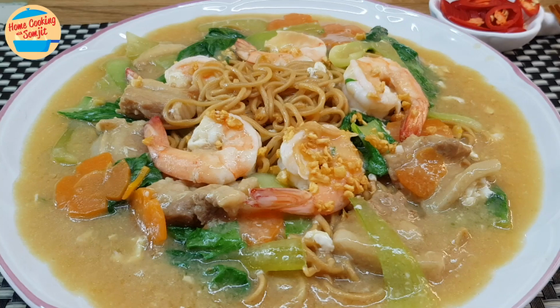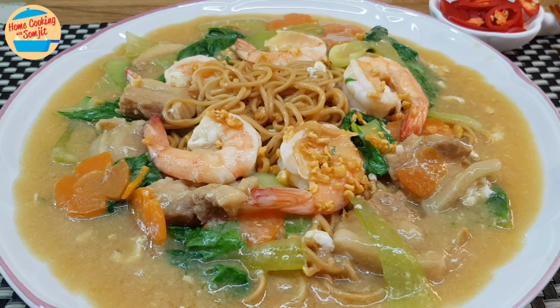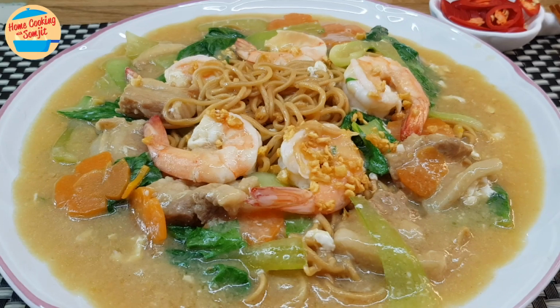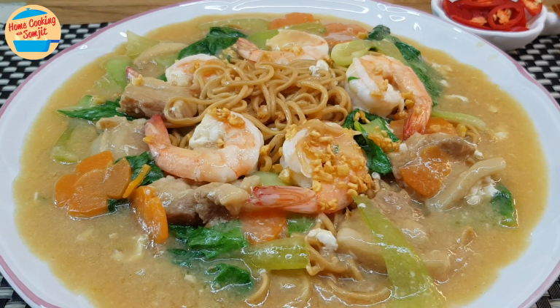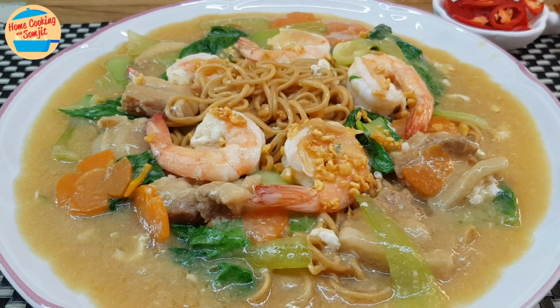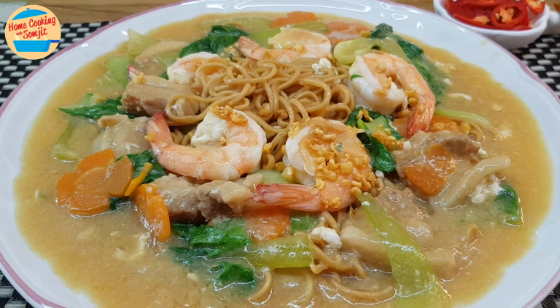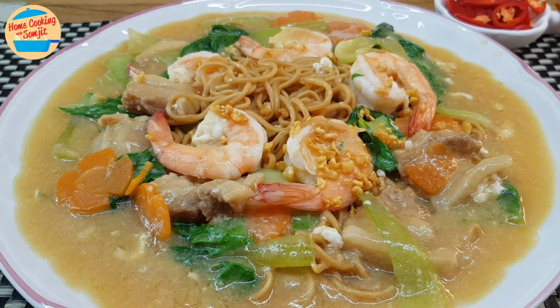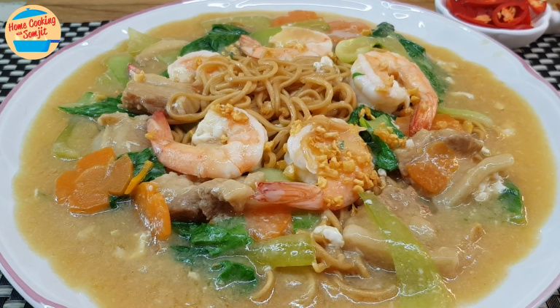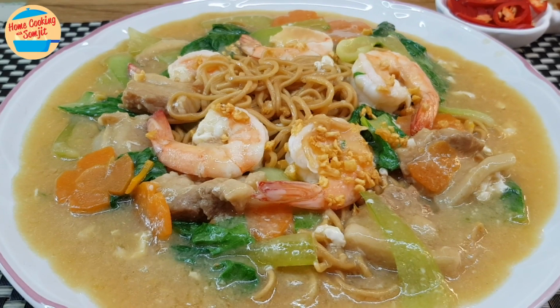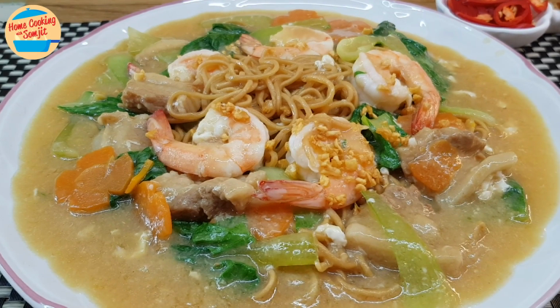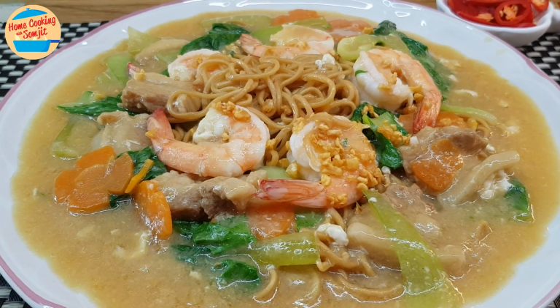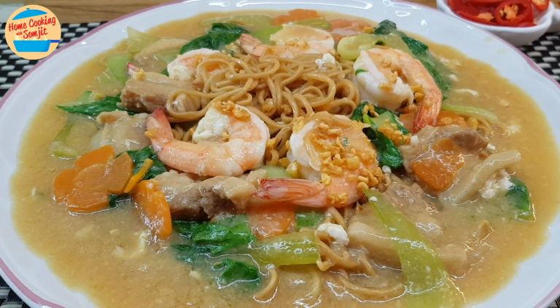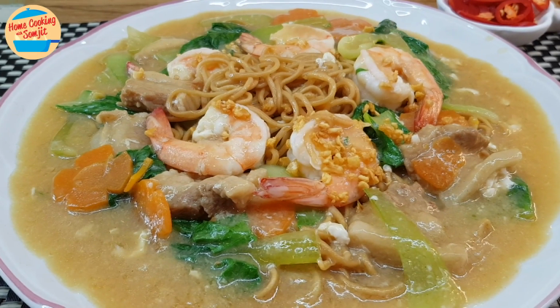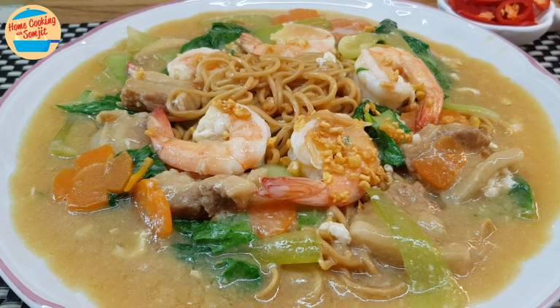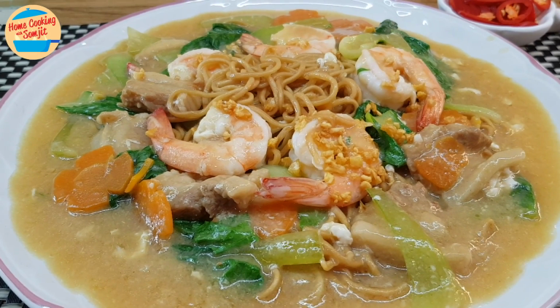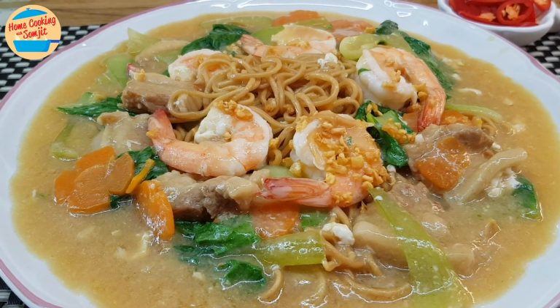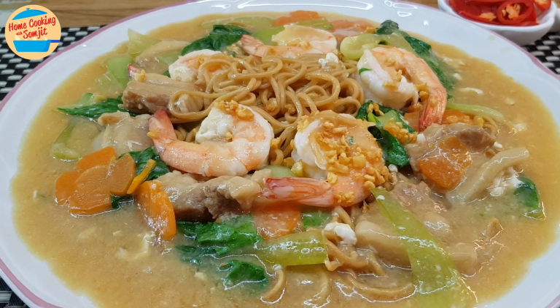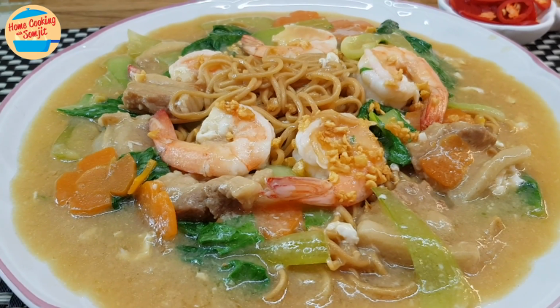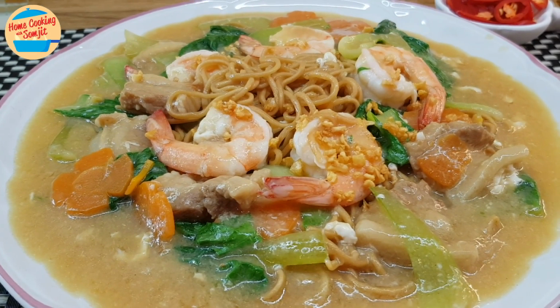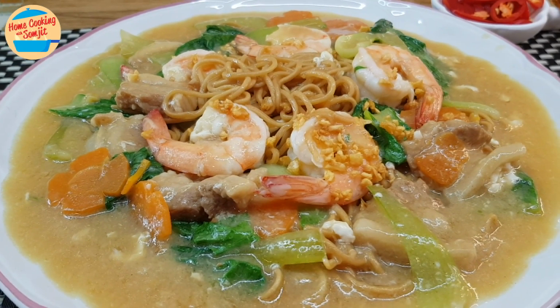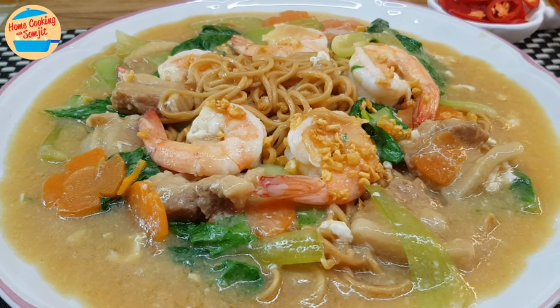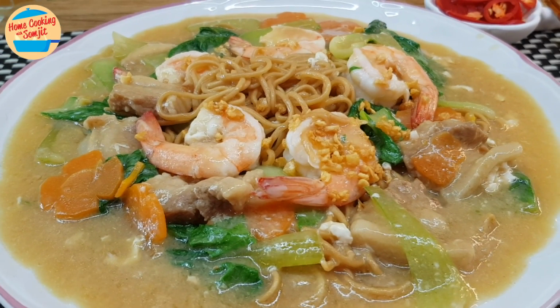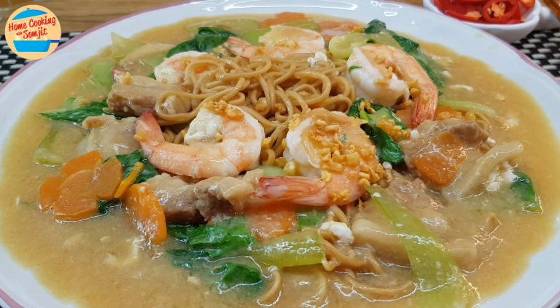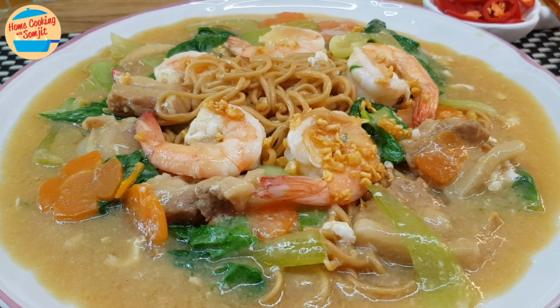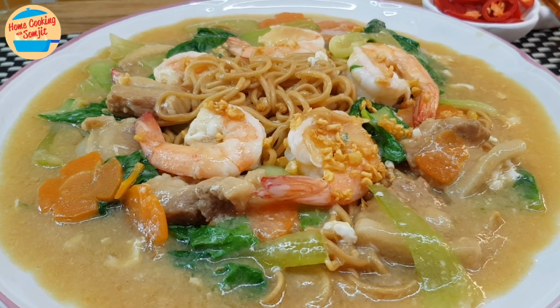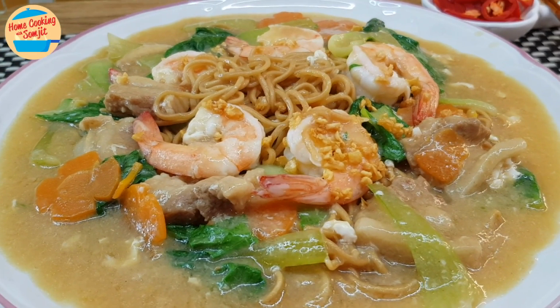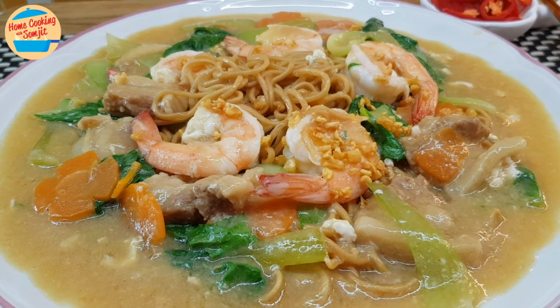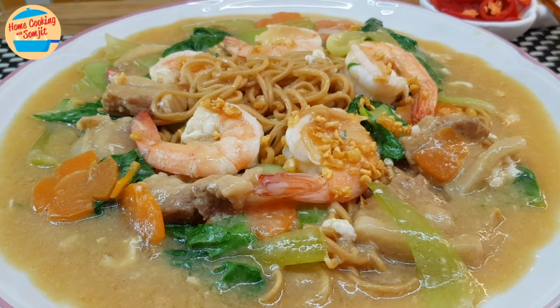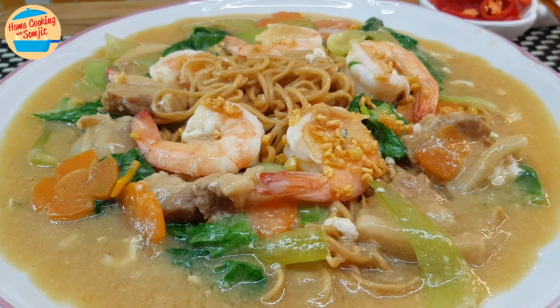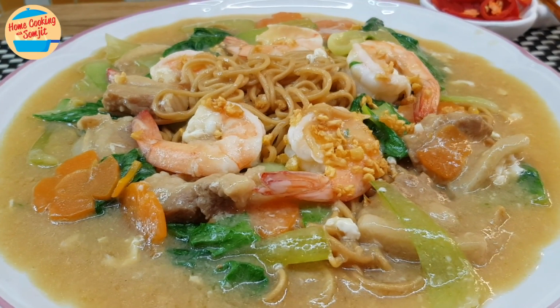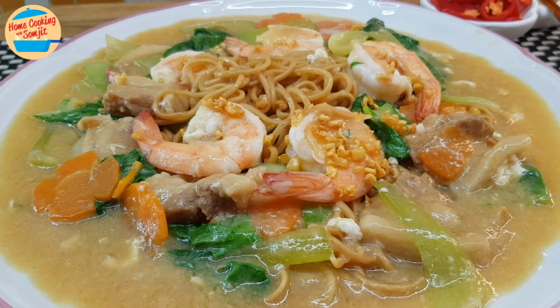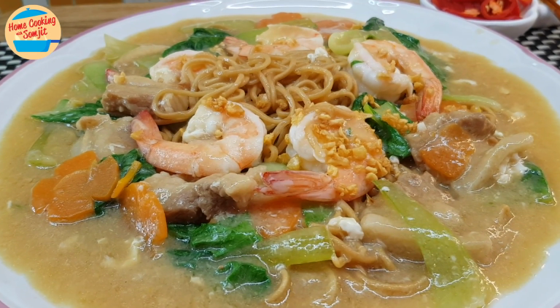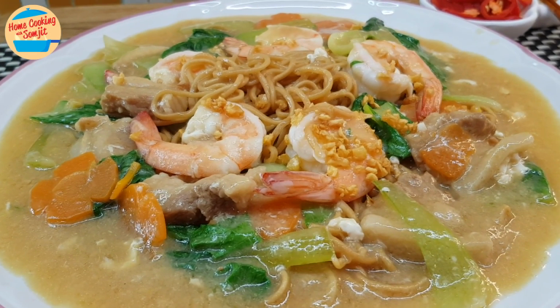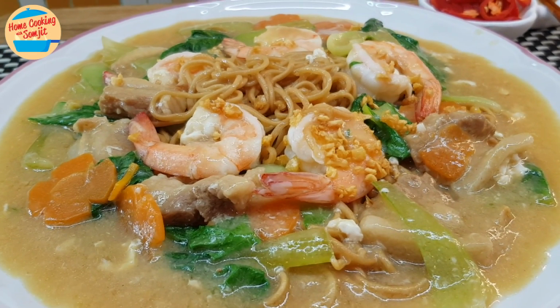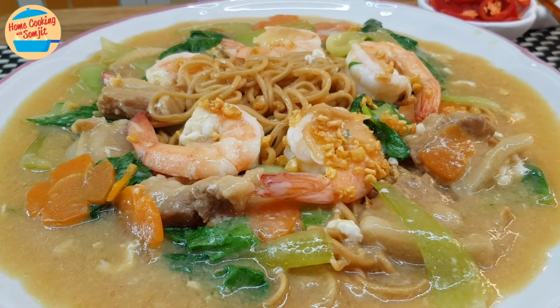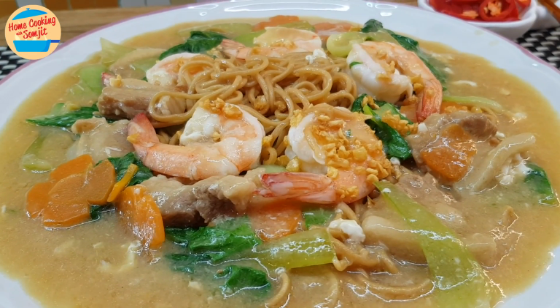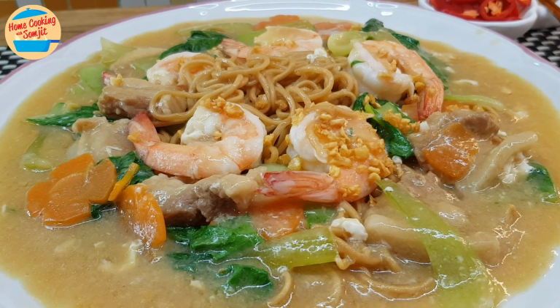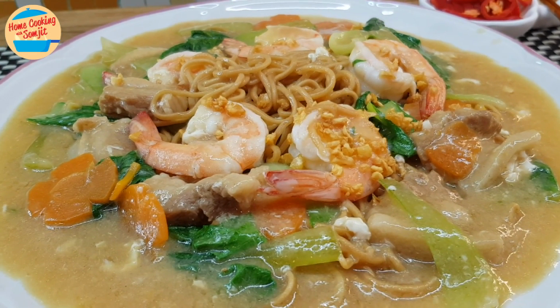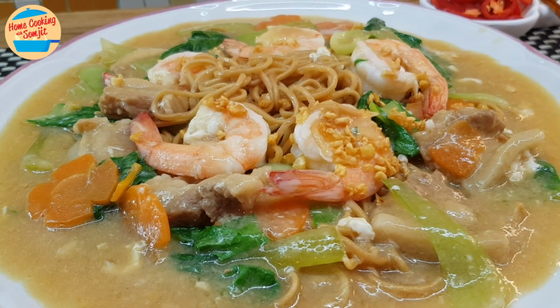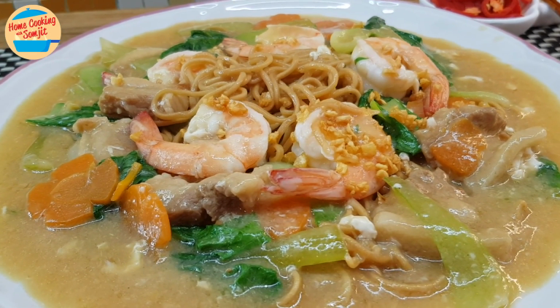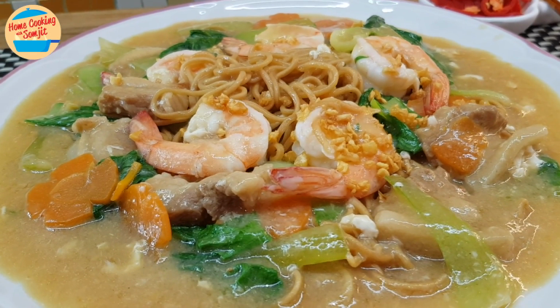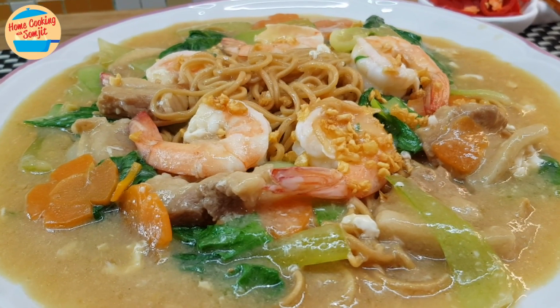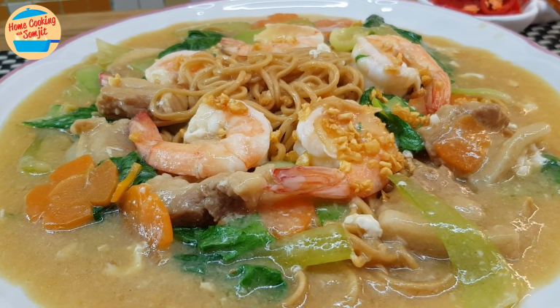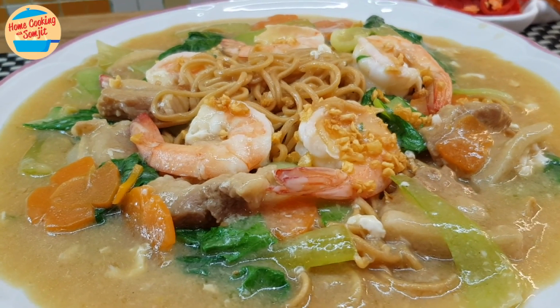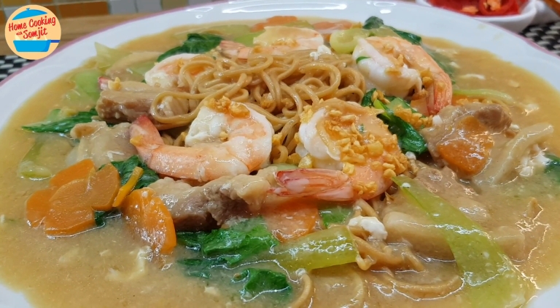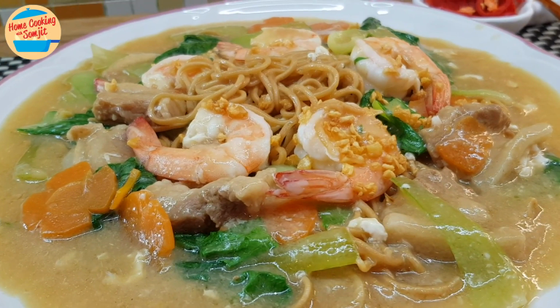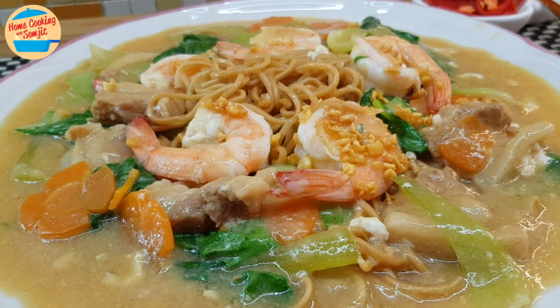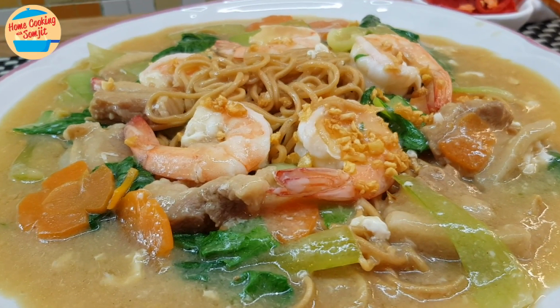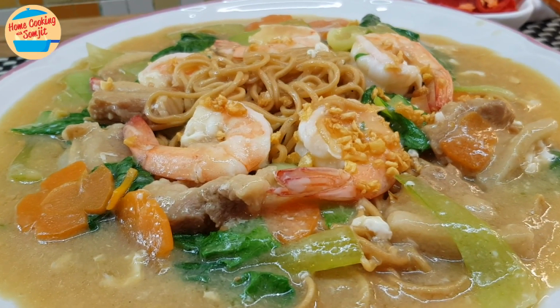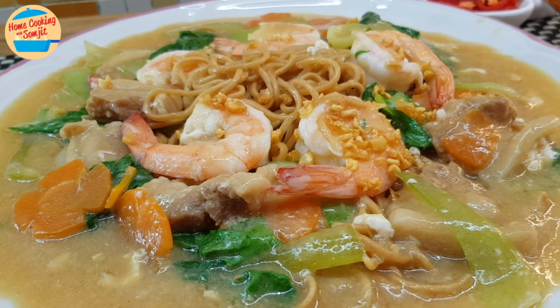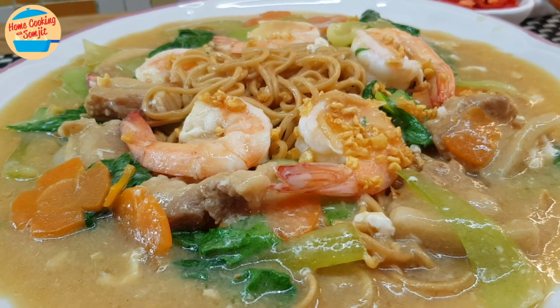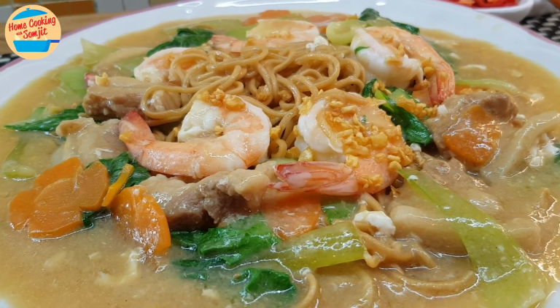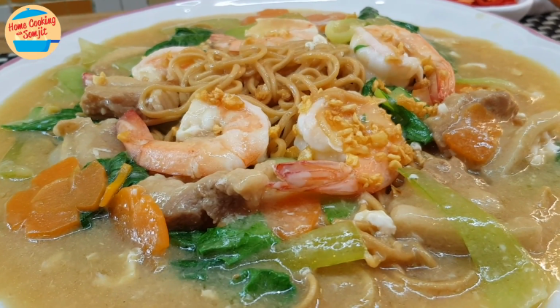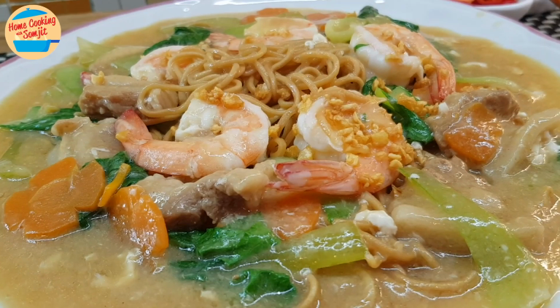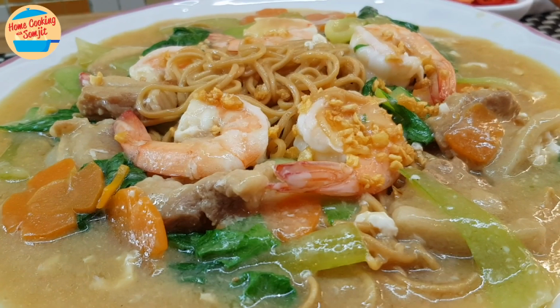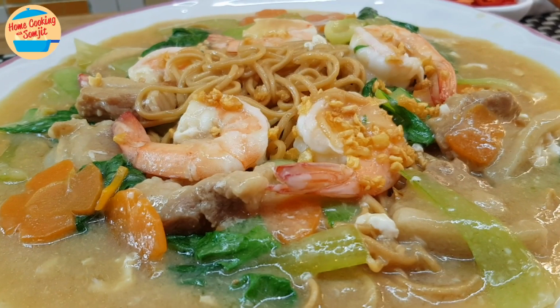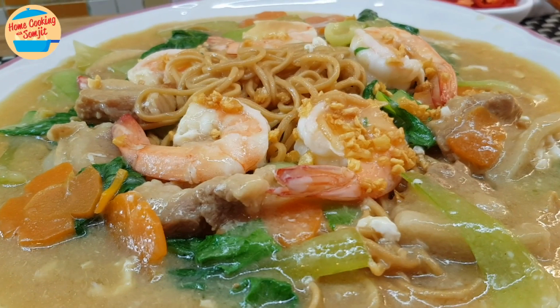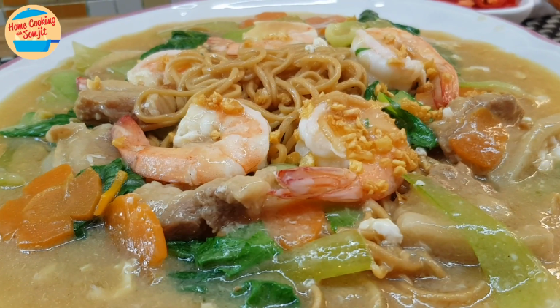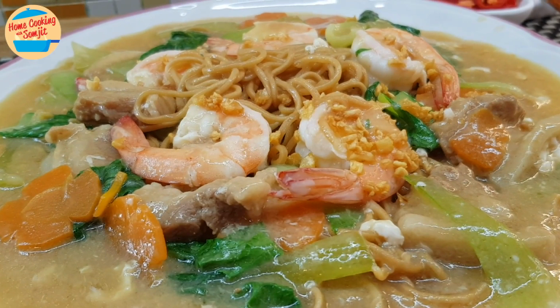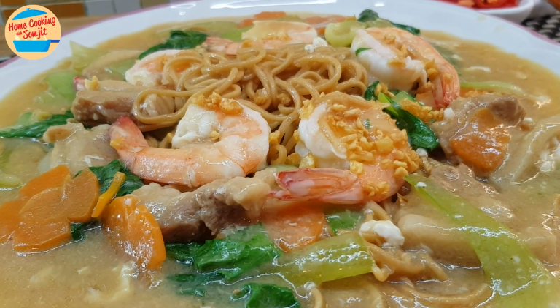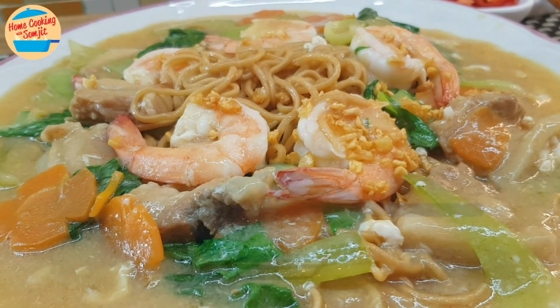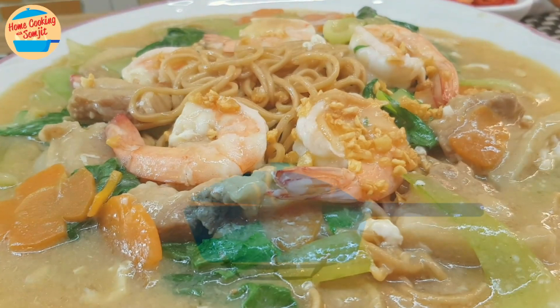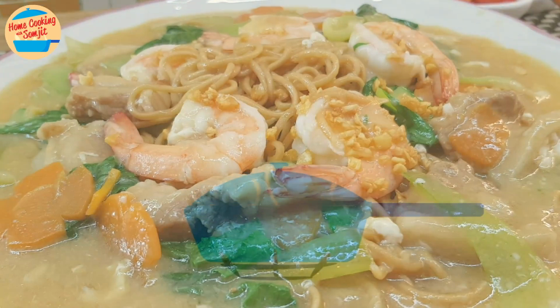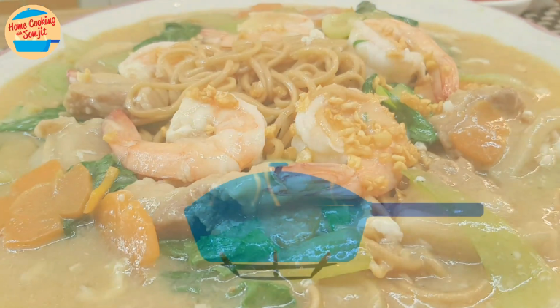Today I'm cooking a simple and delicious Cantonese yee mee for lunch. This recipe is for 1-2 servings.